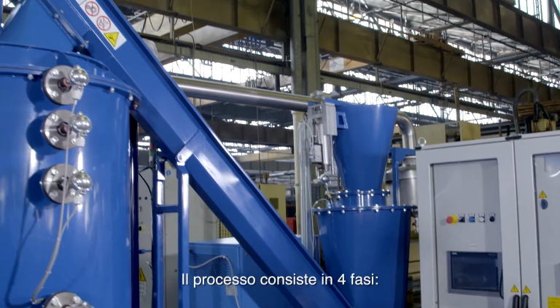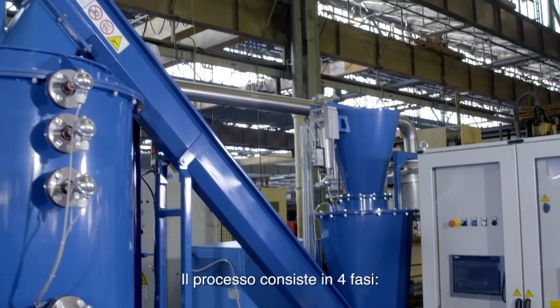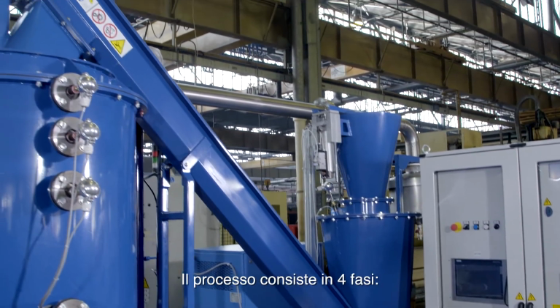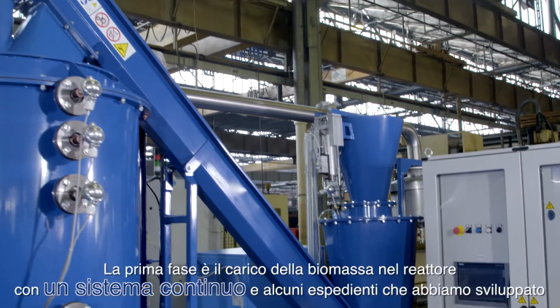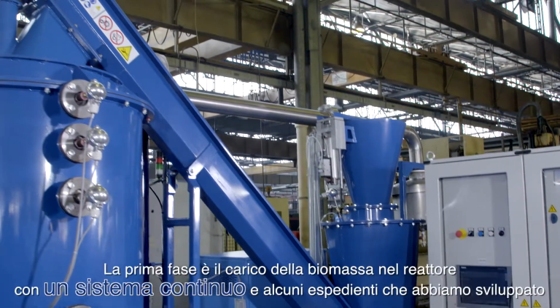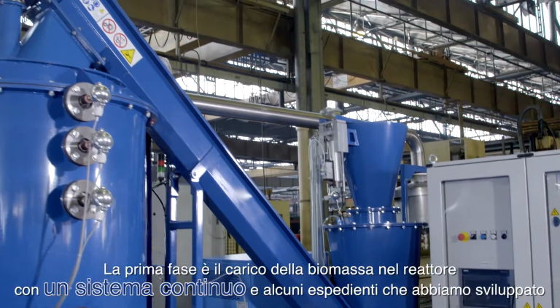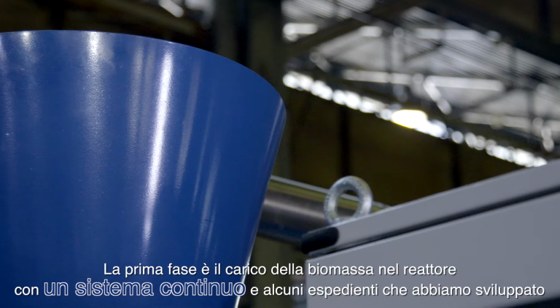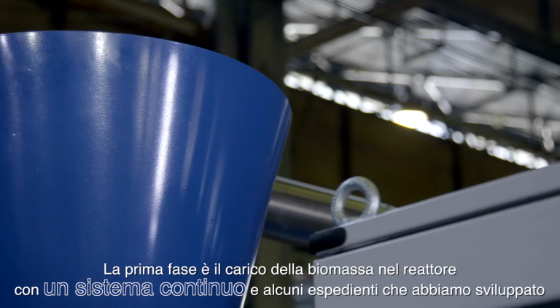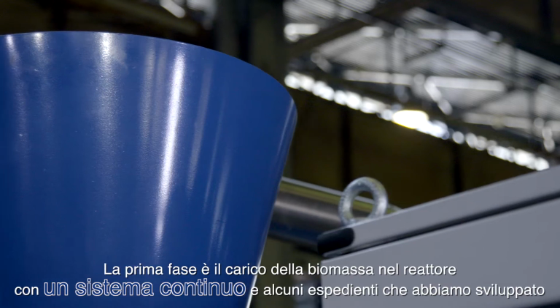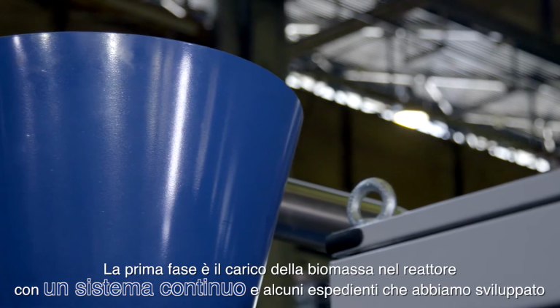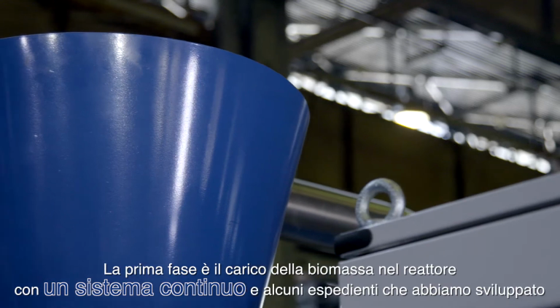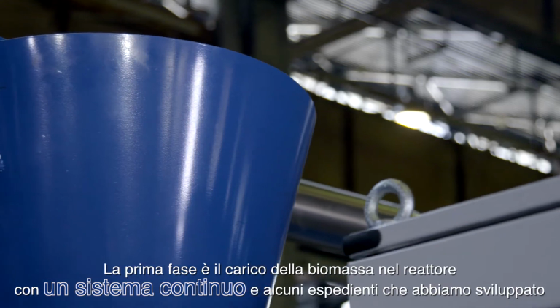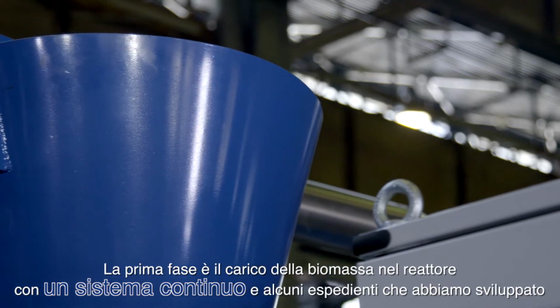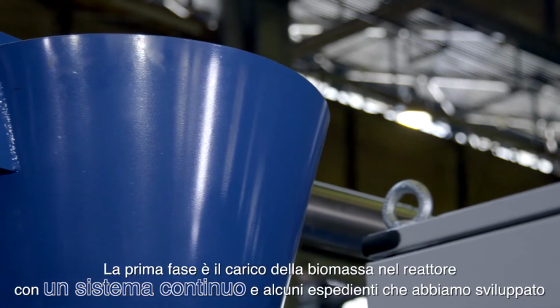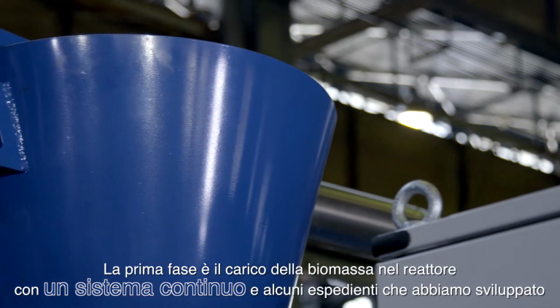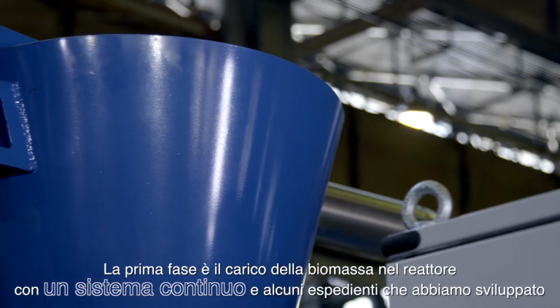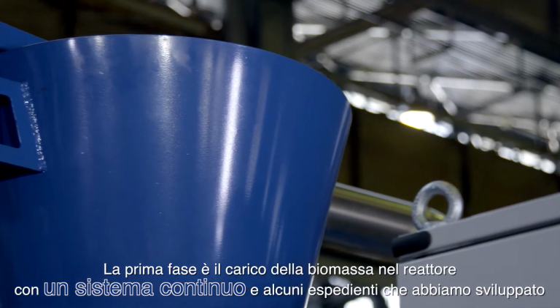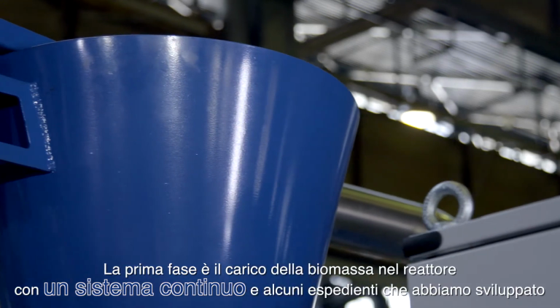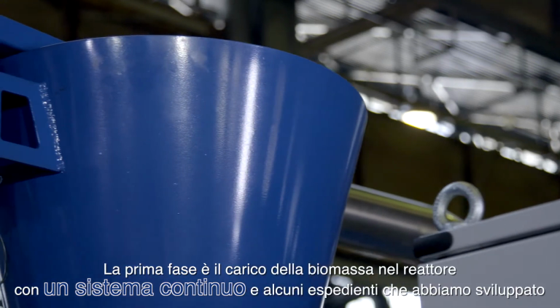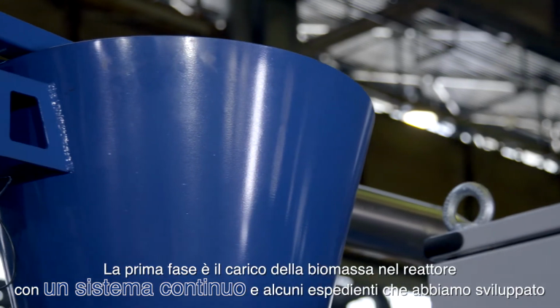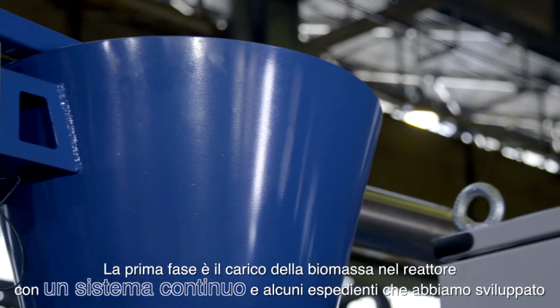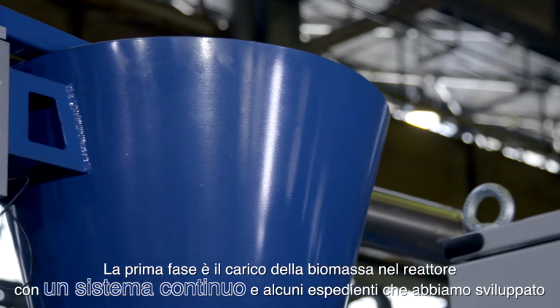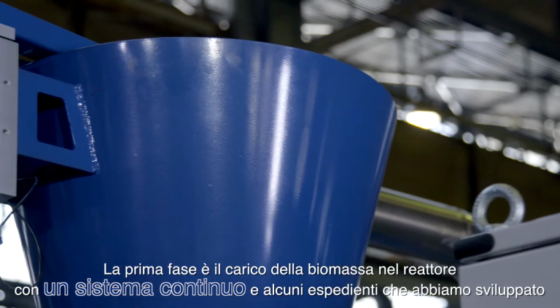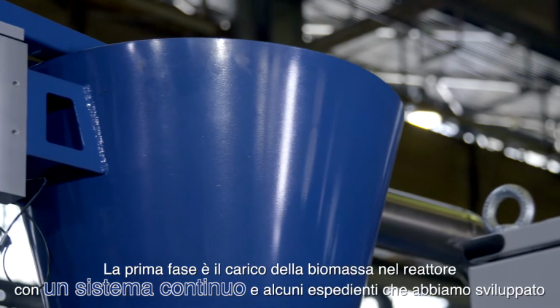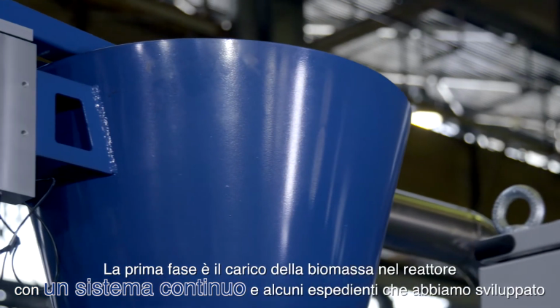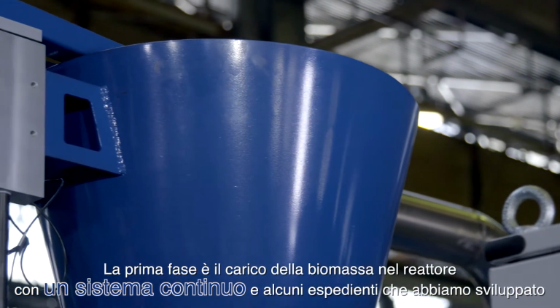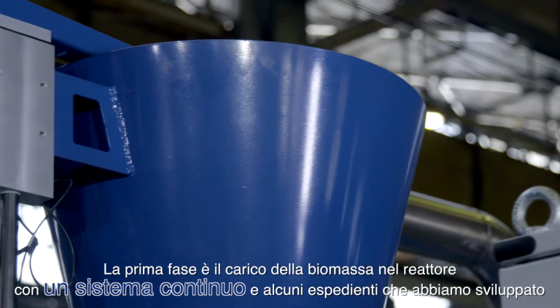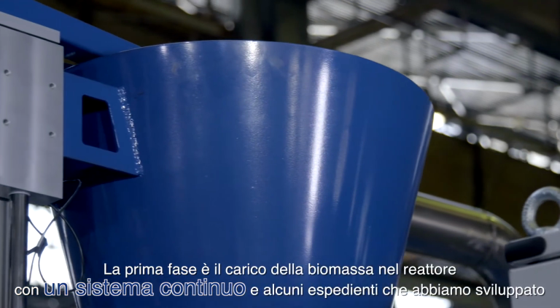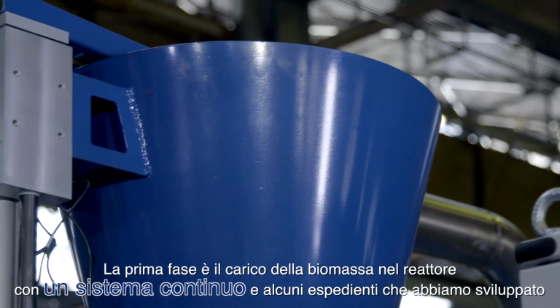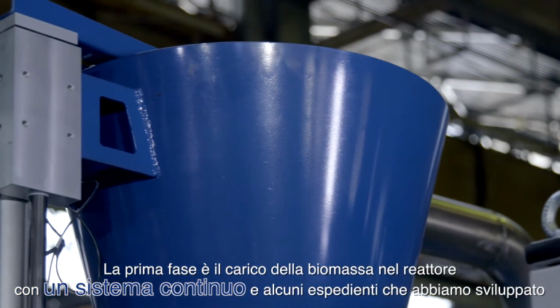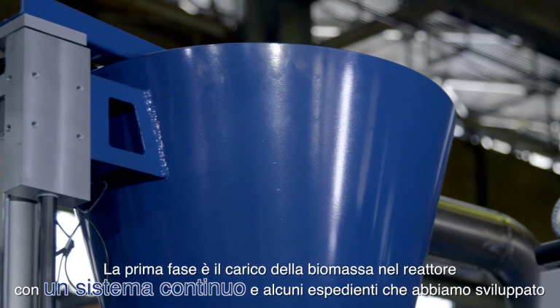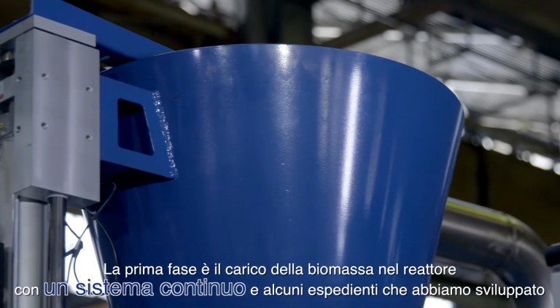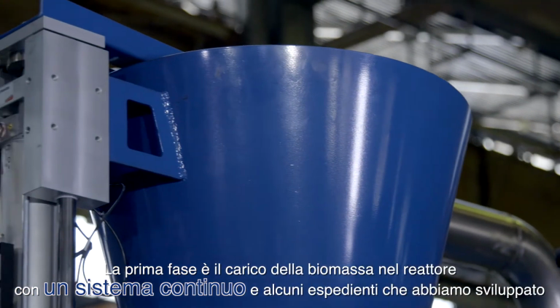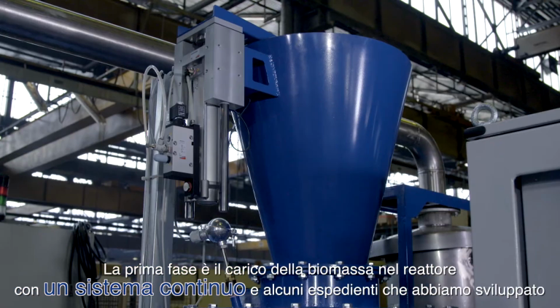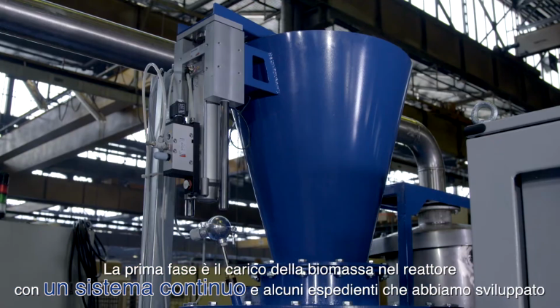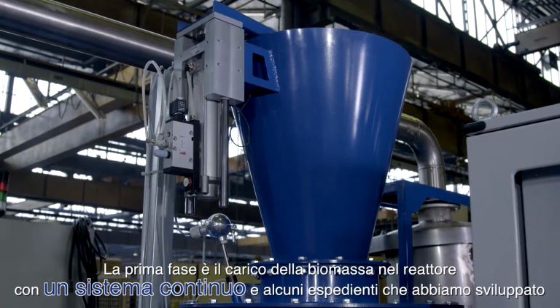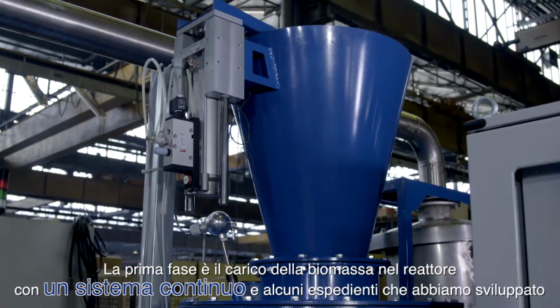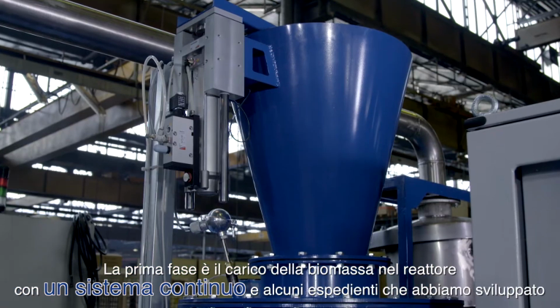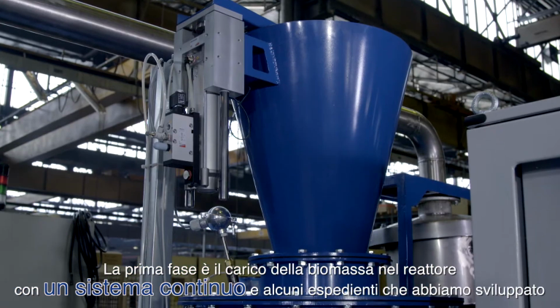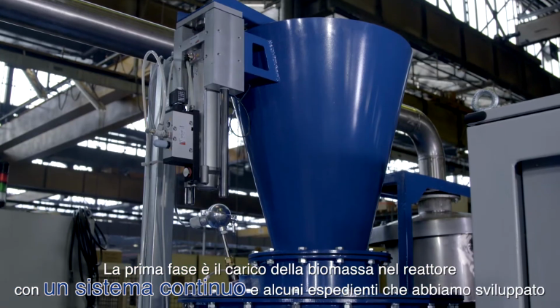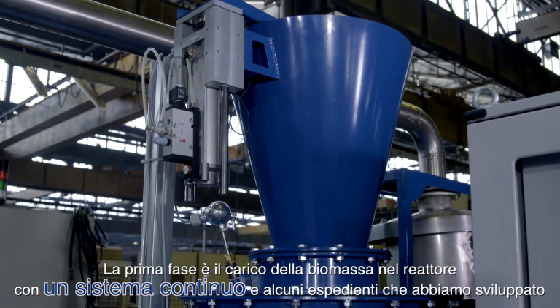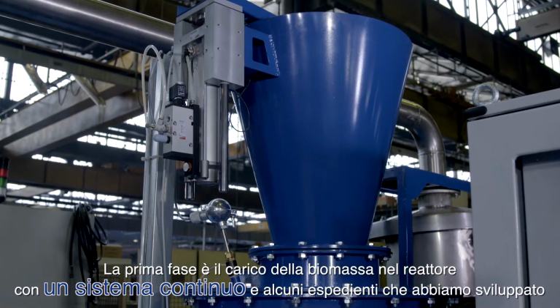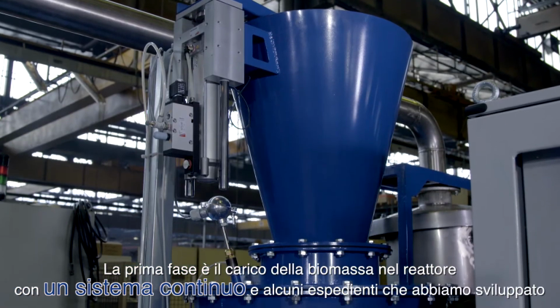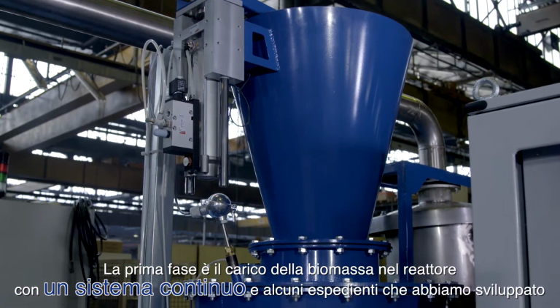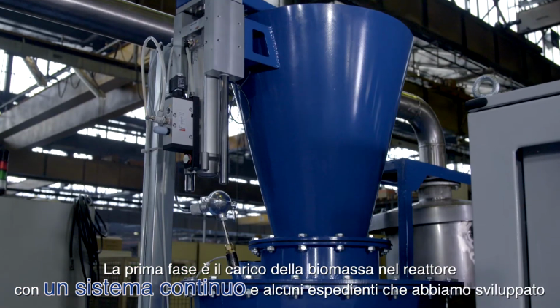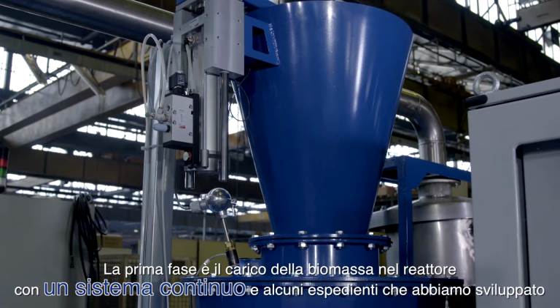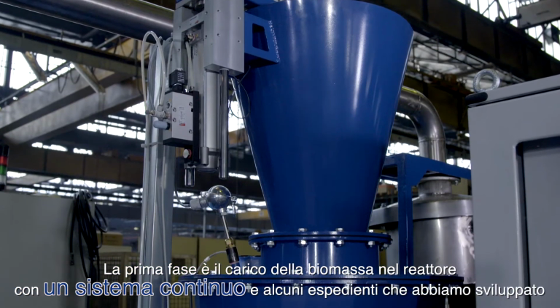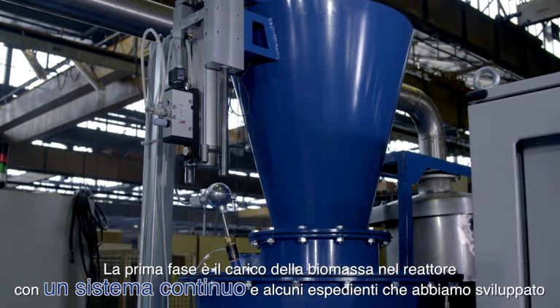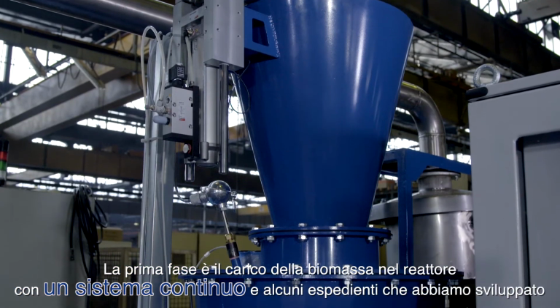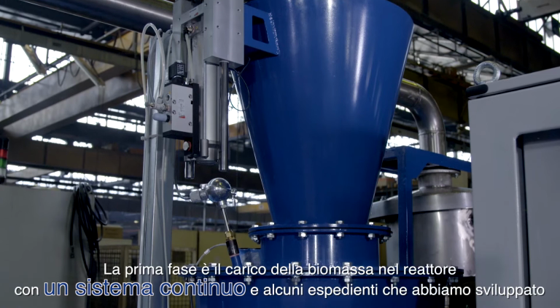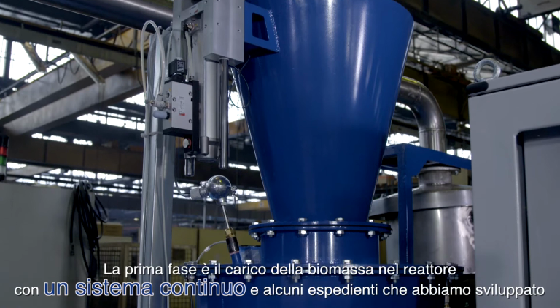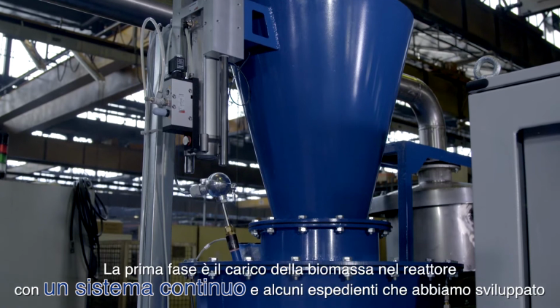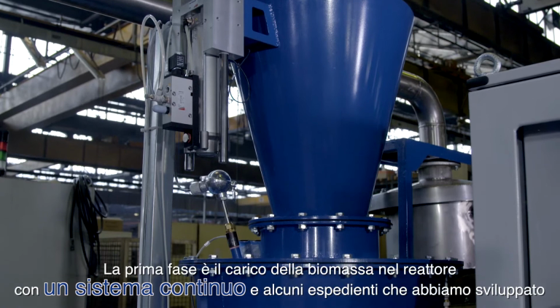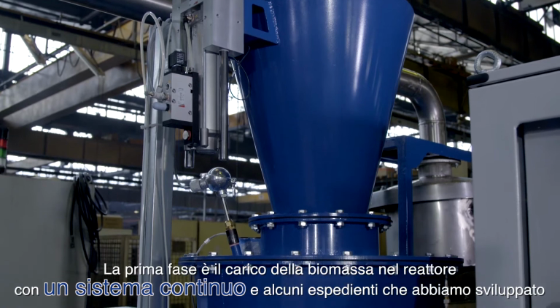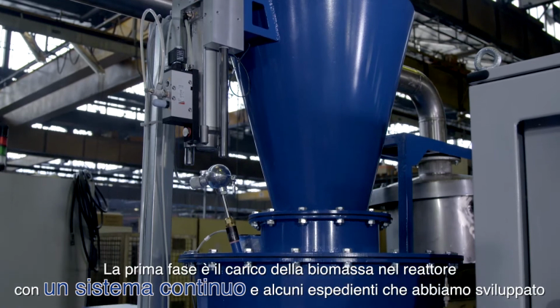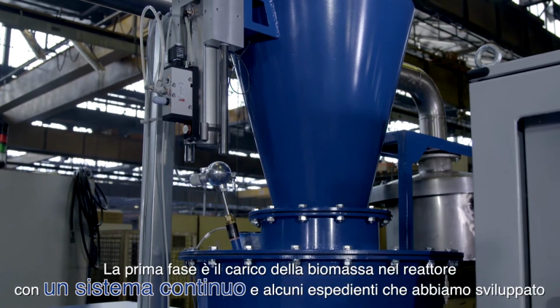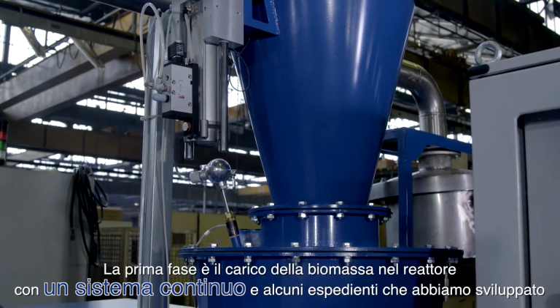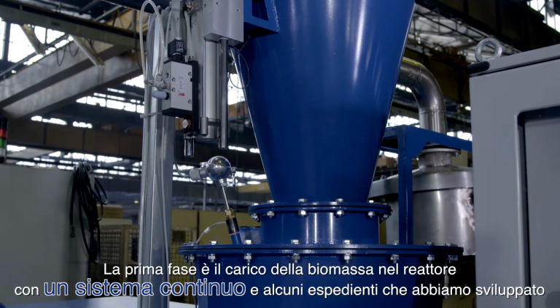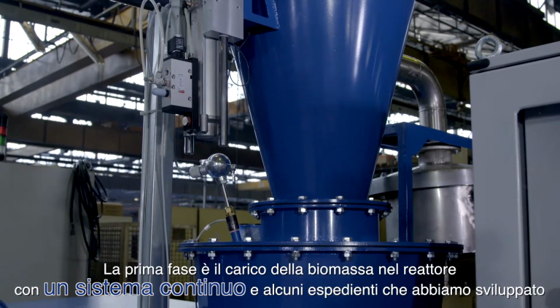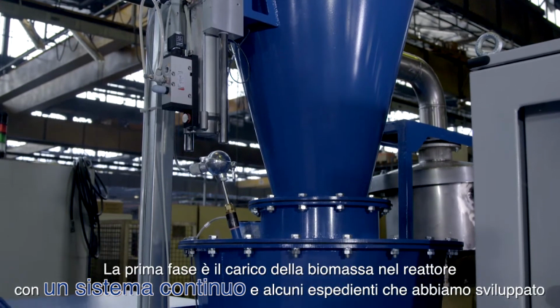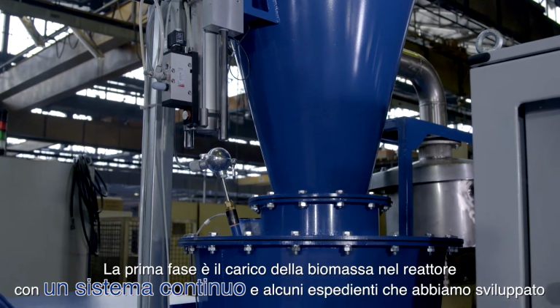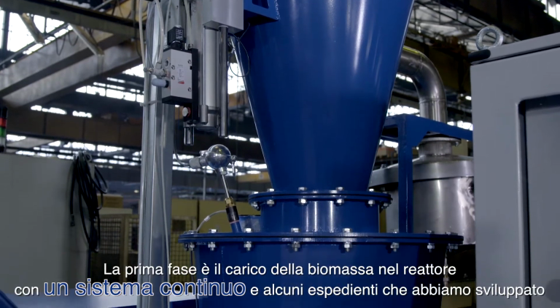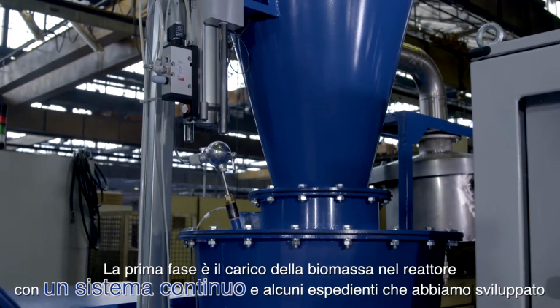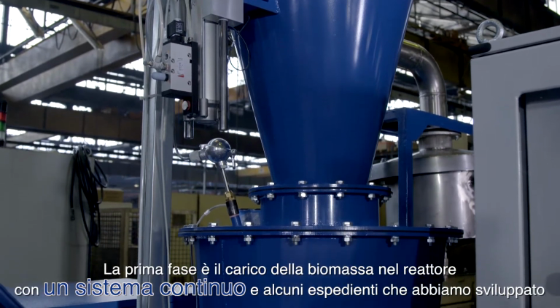The first phase consists of loading the biomass into the reactor through a continuous system and some clever tricks we developed.